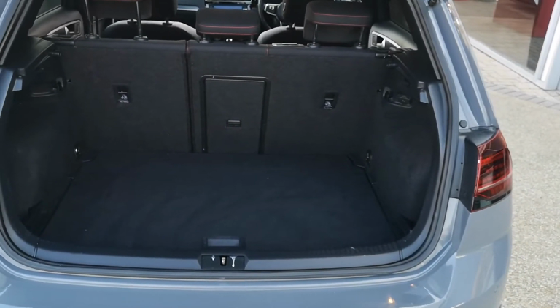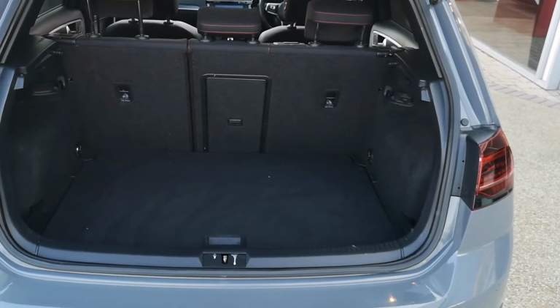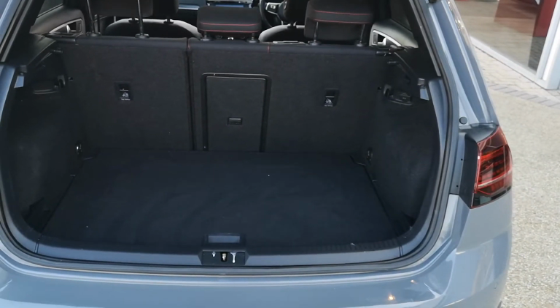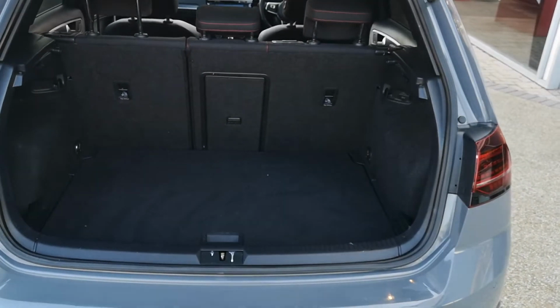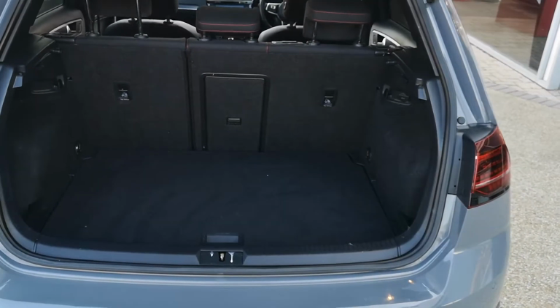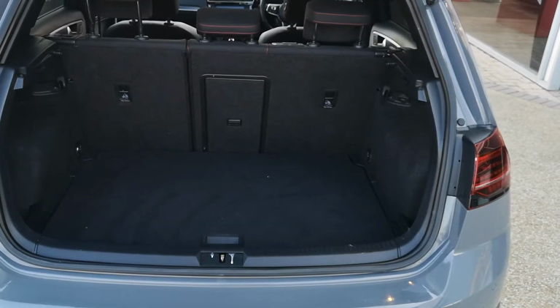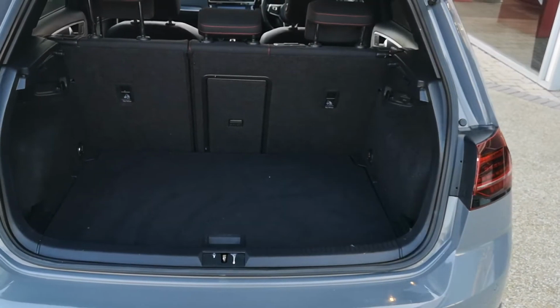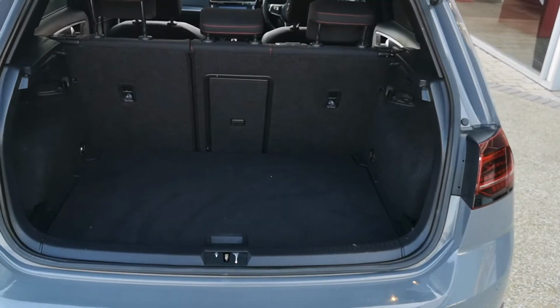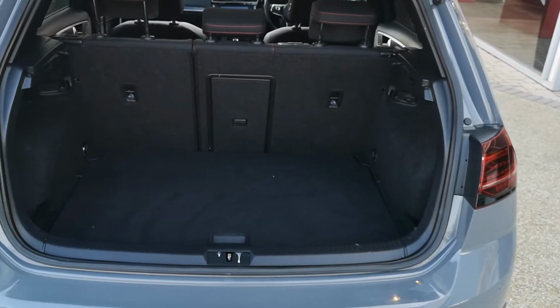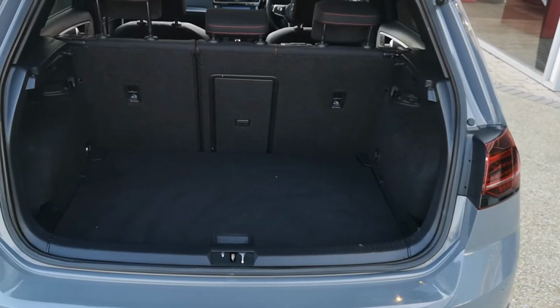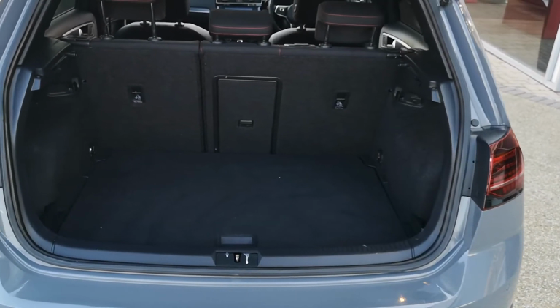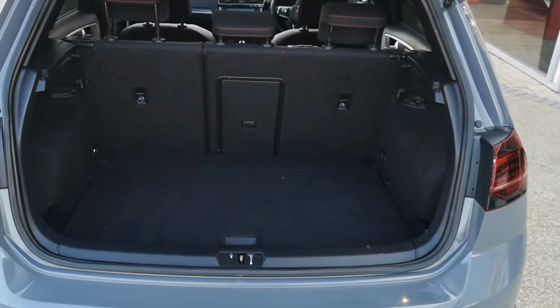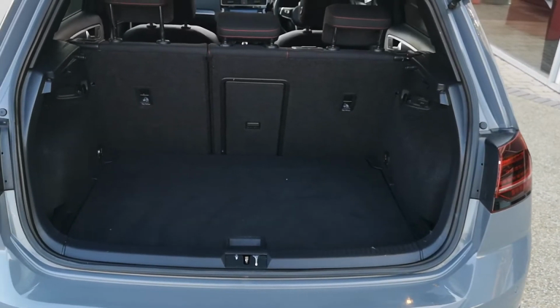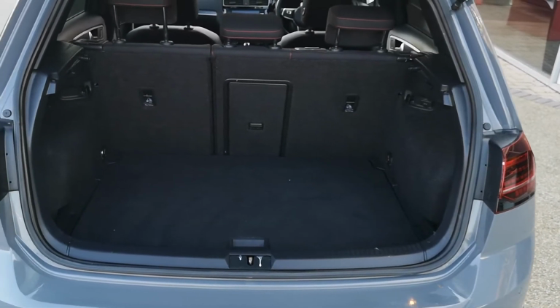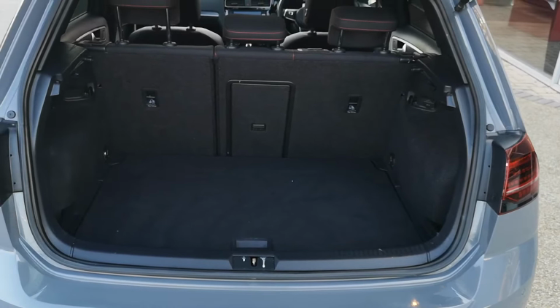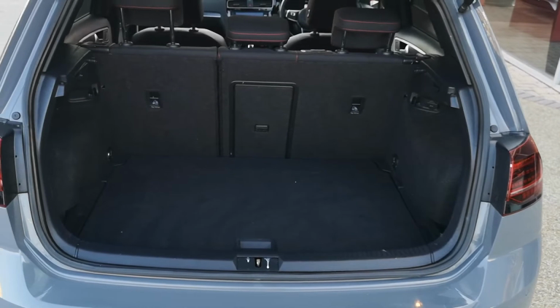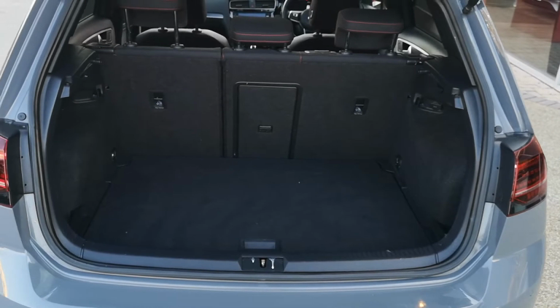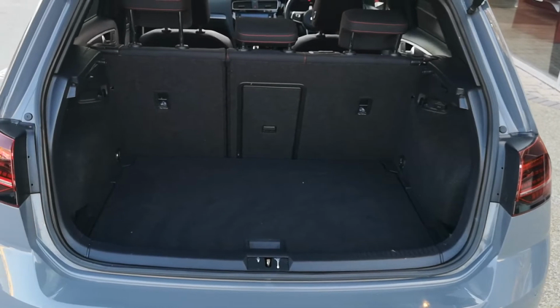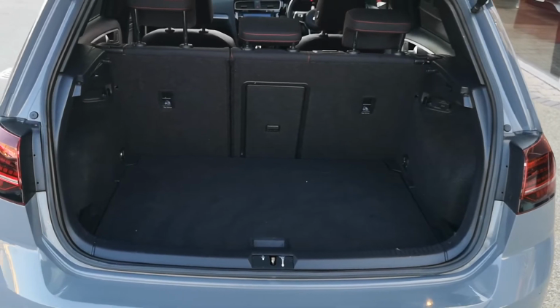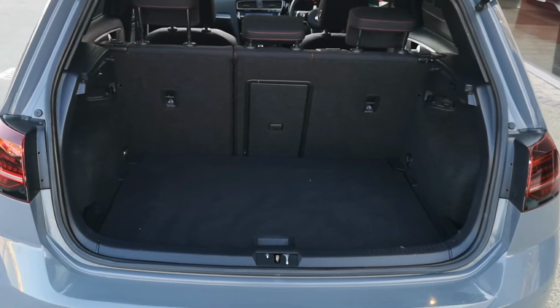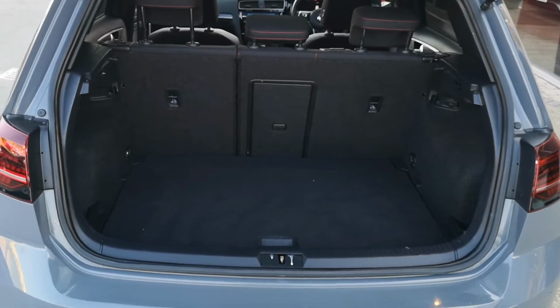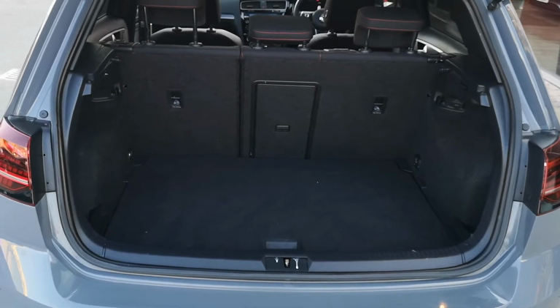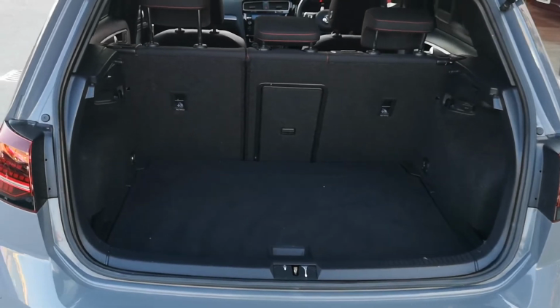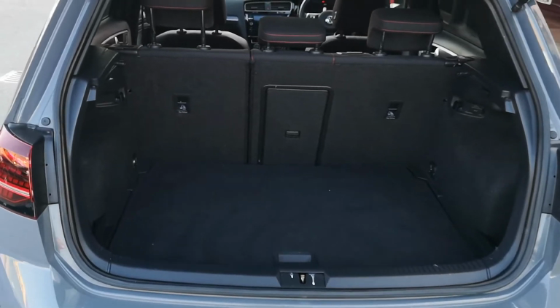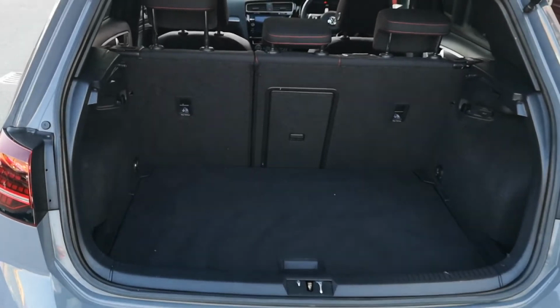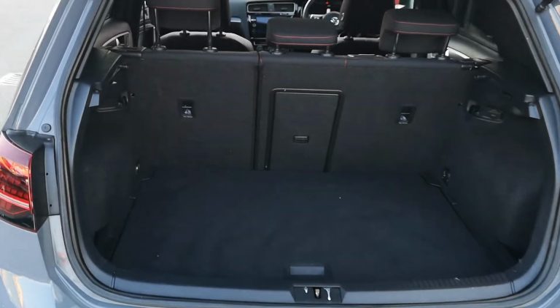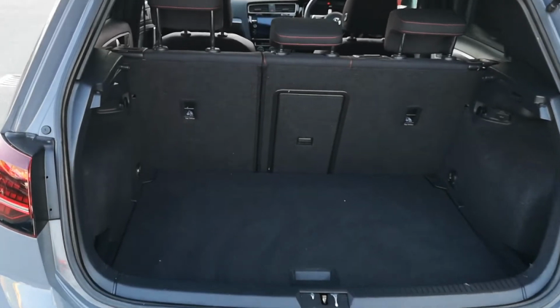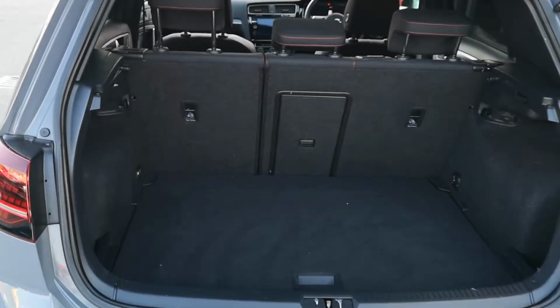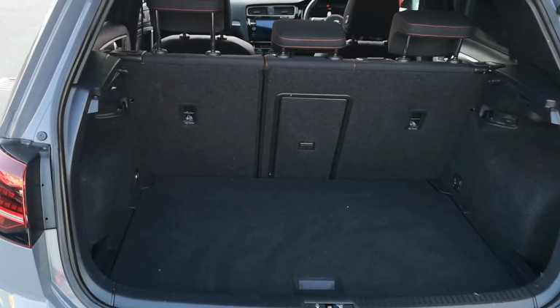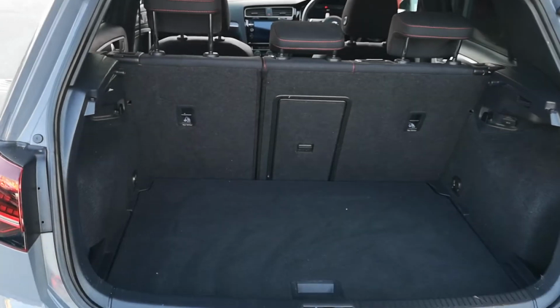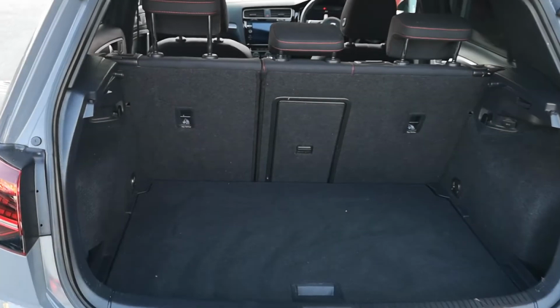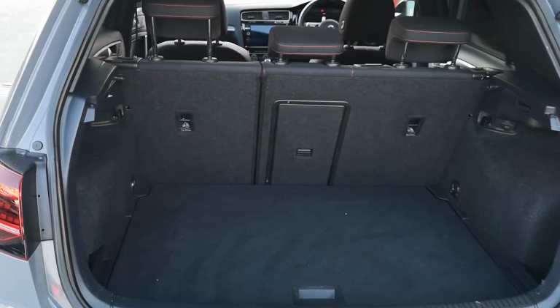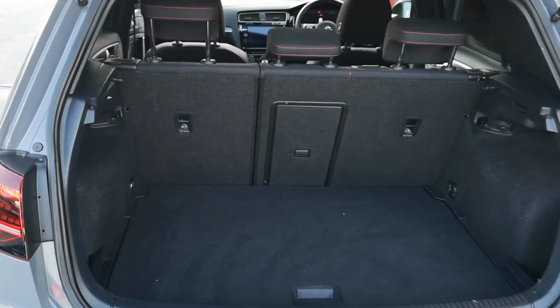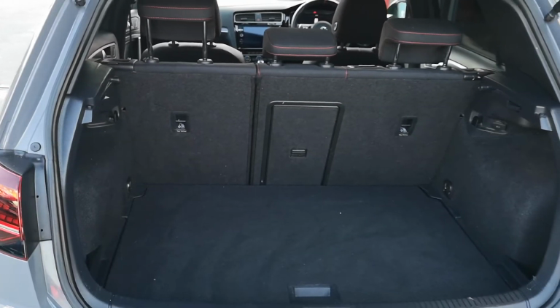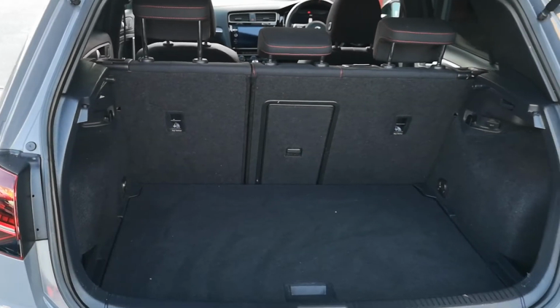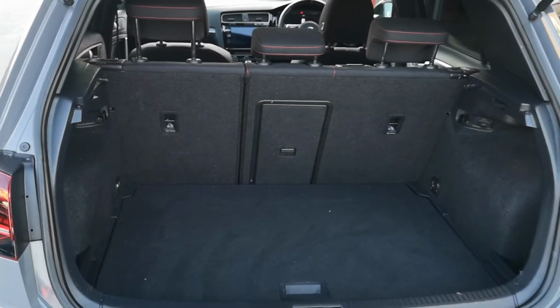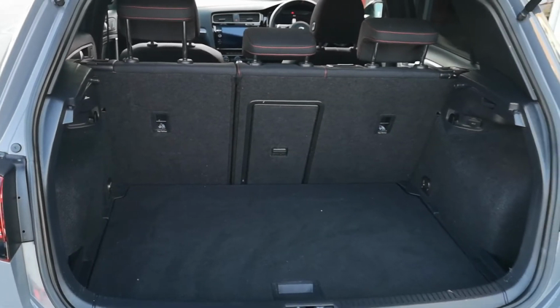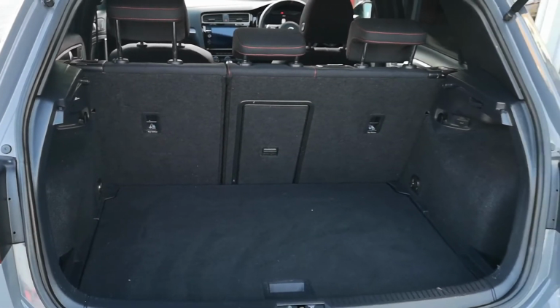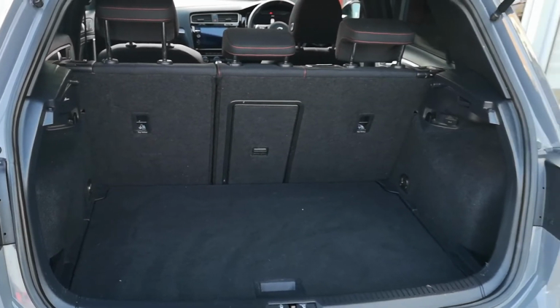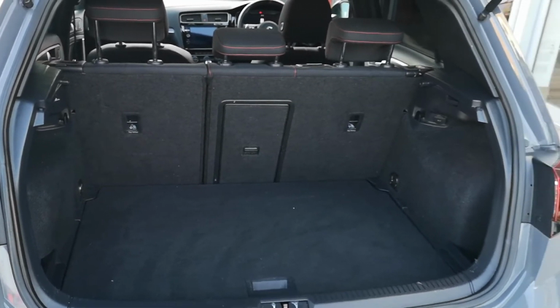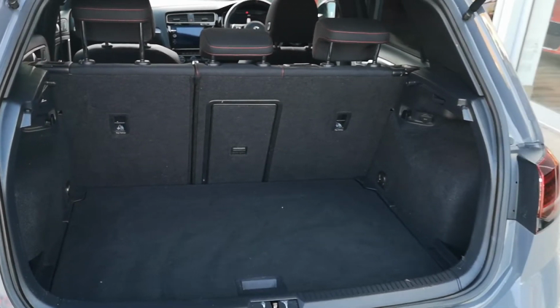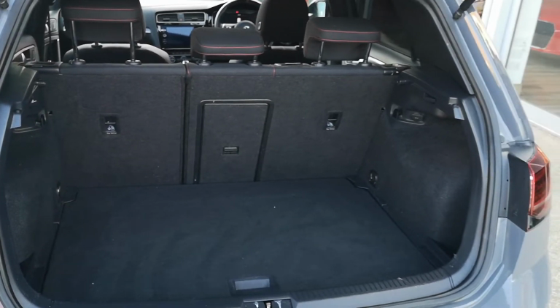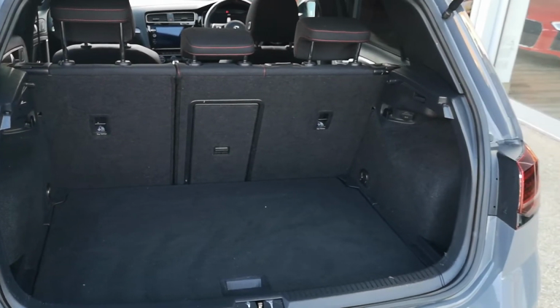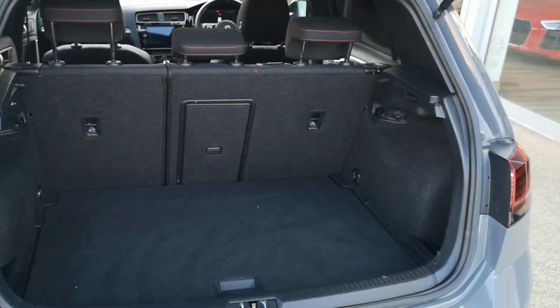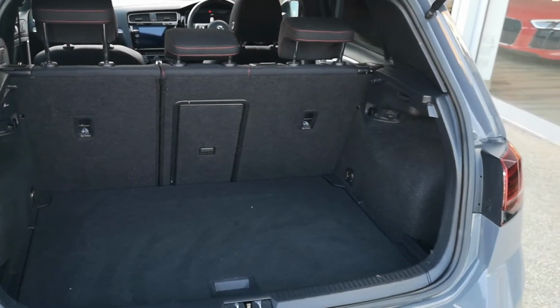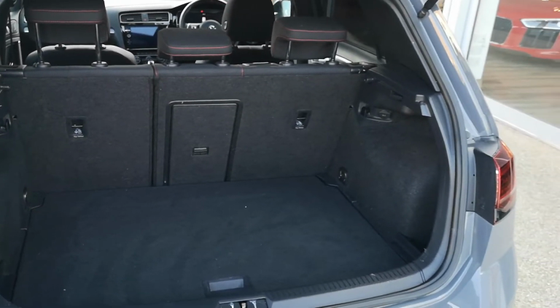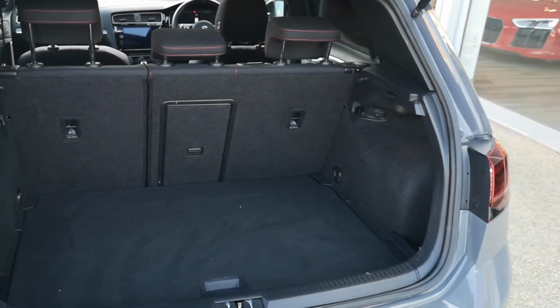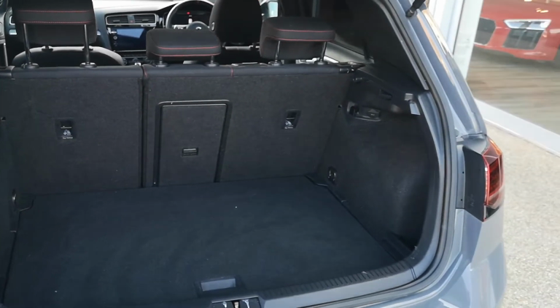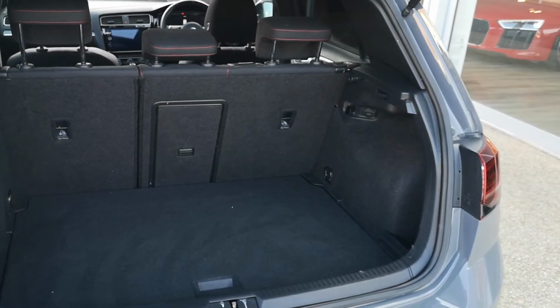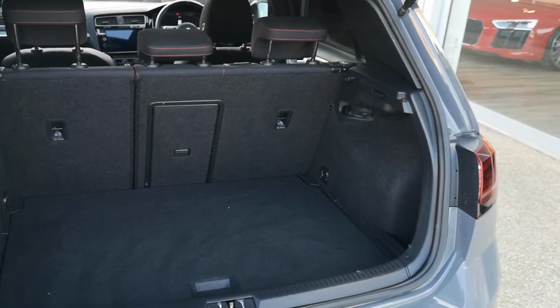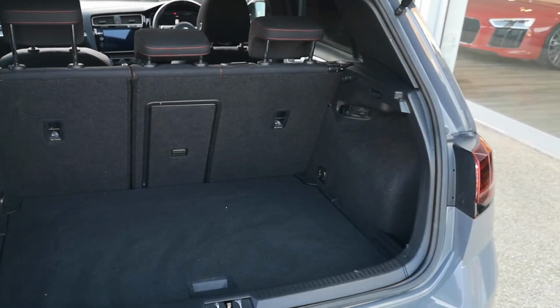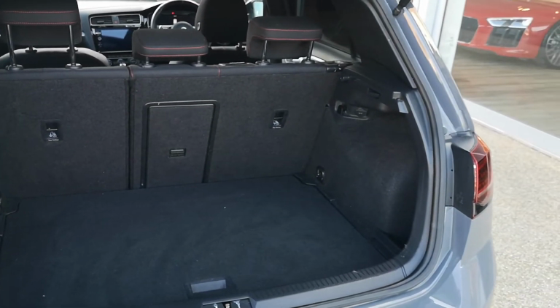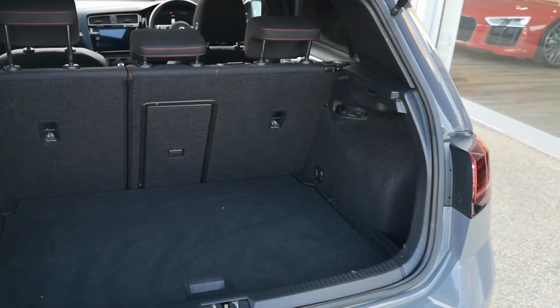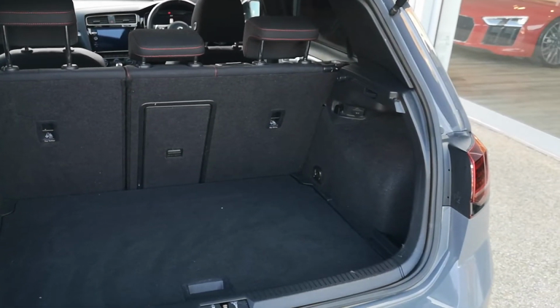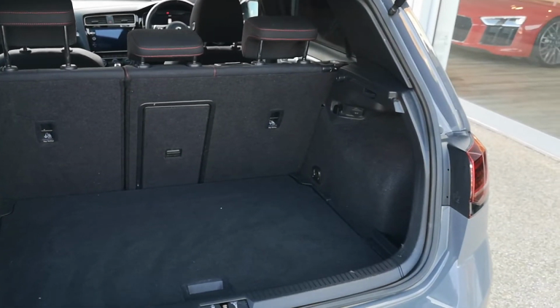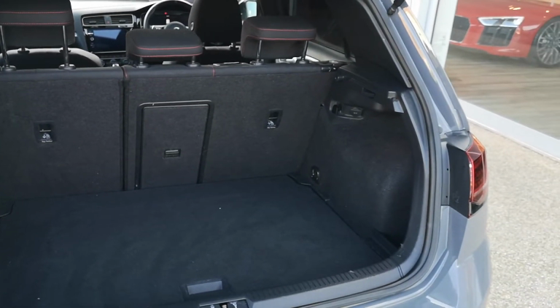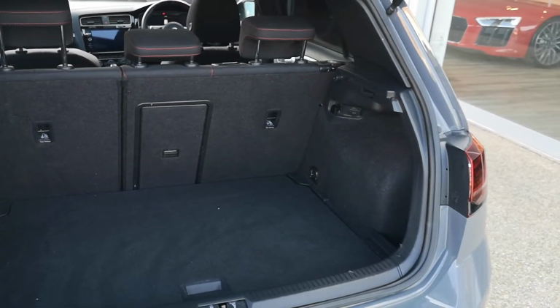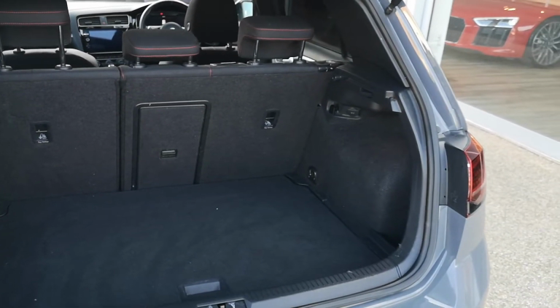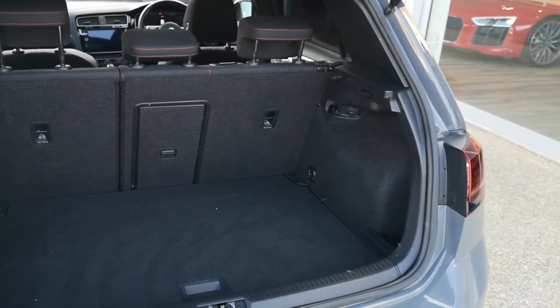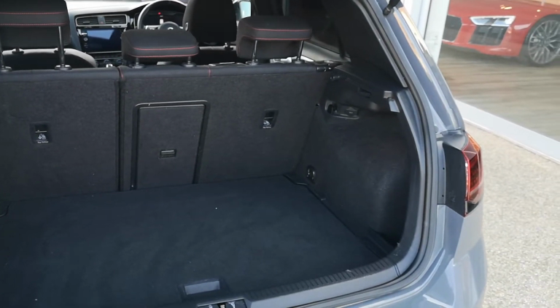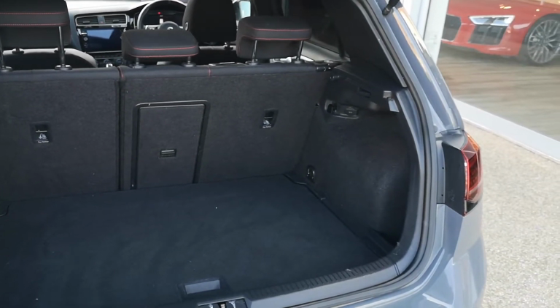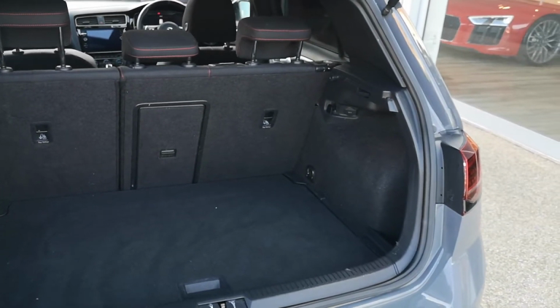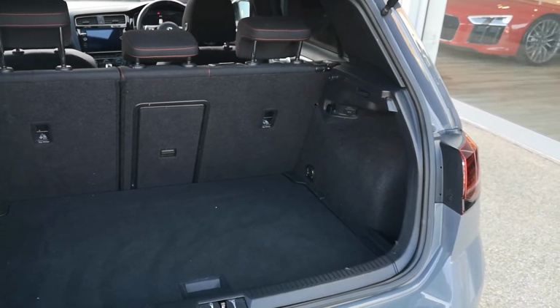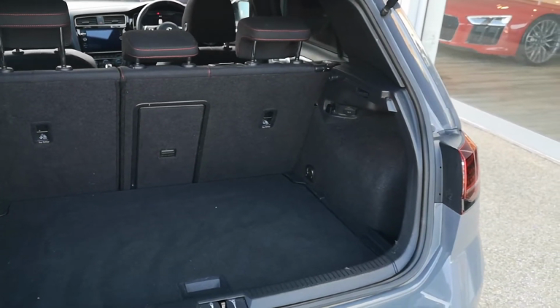Split folding rear seat, so there's a nice big boot in the Golf. If you do want a bit more room, you can pop them down — nice fold down for a bit more space in the boot.